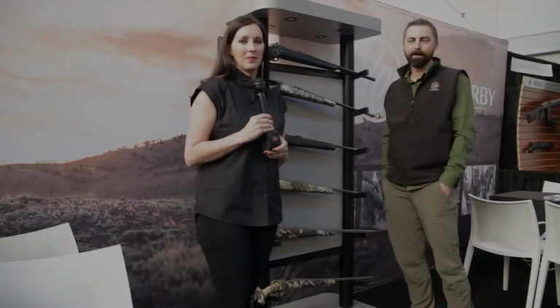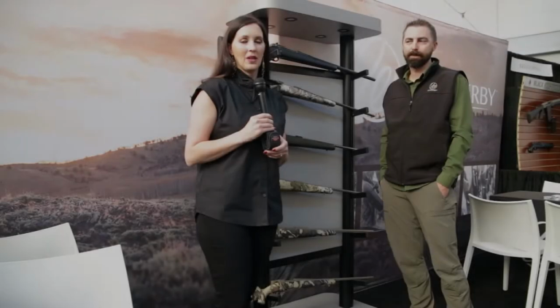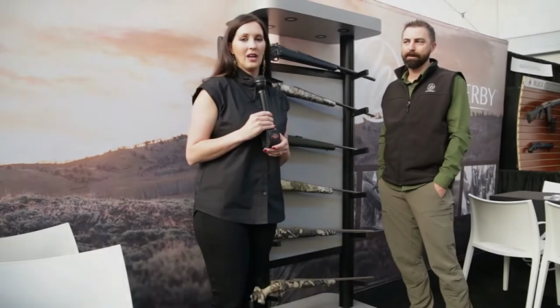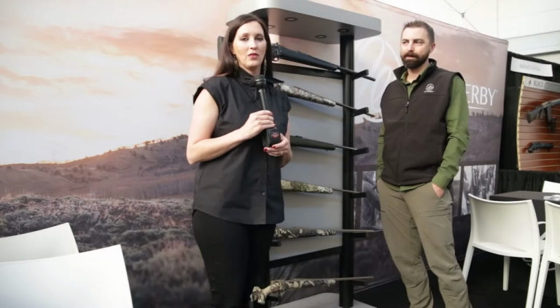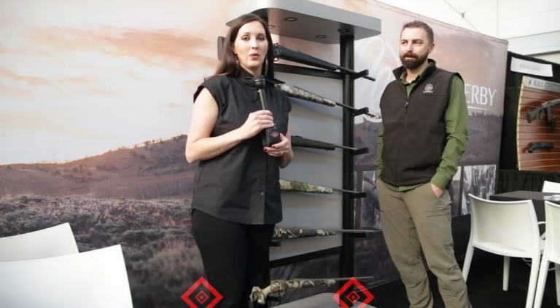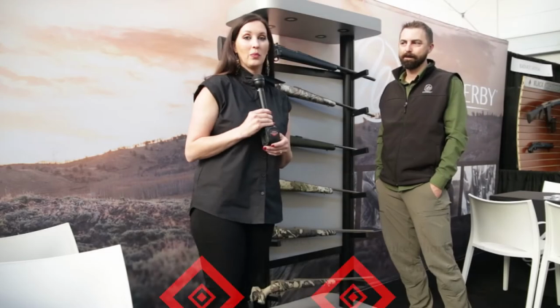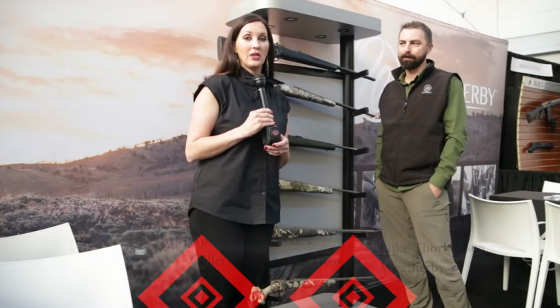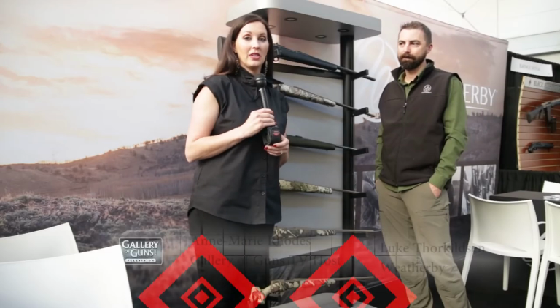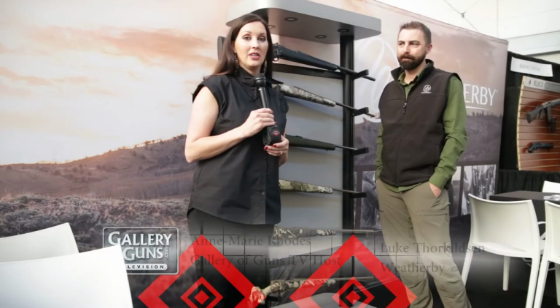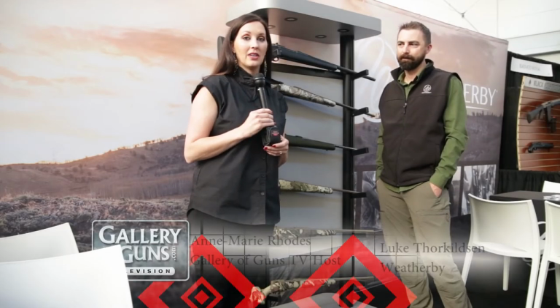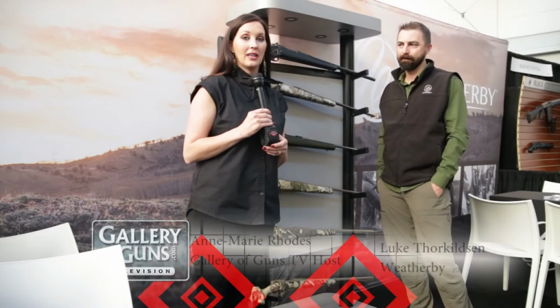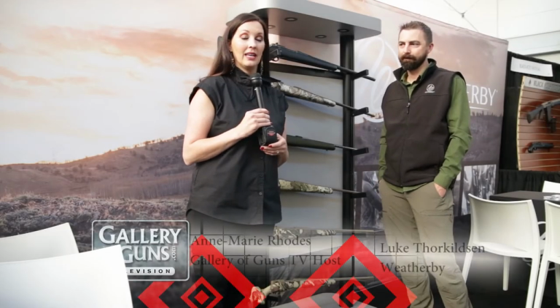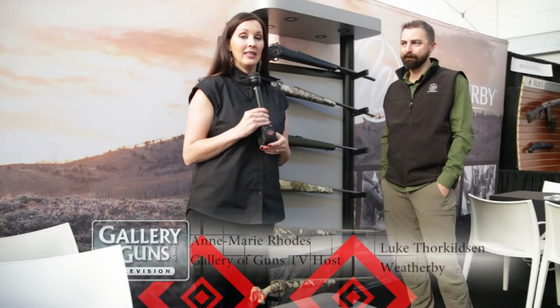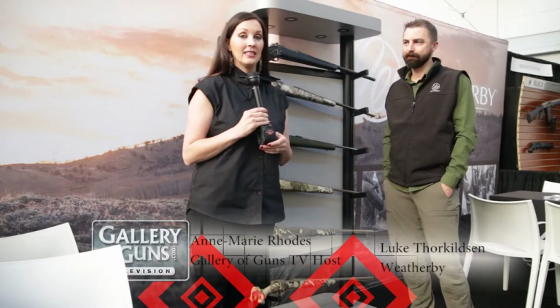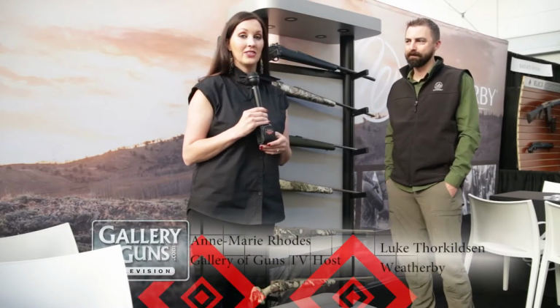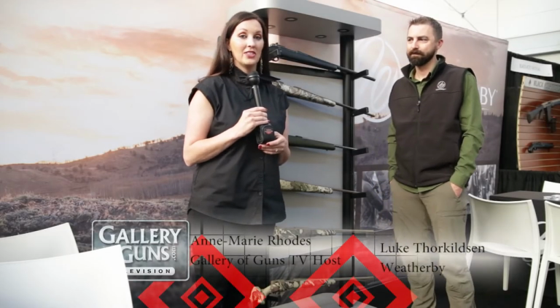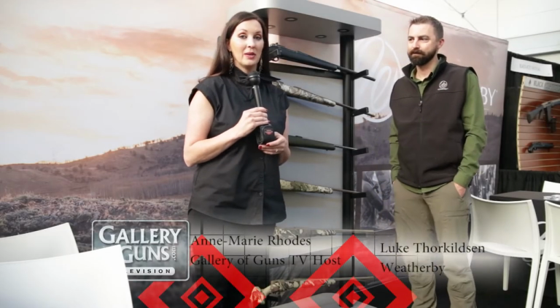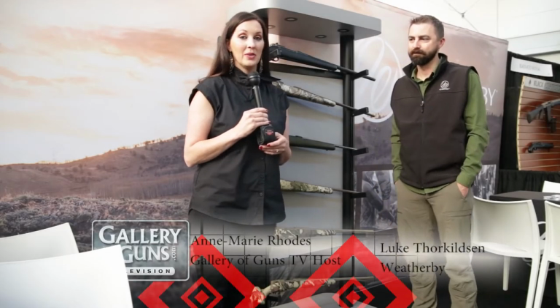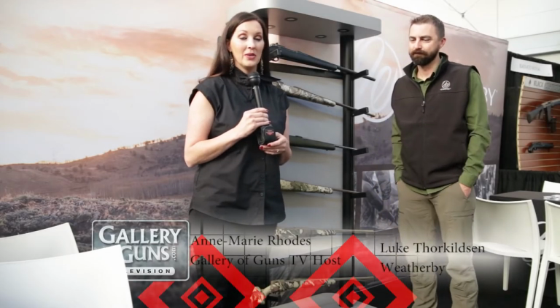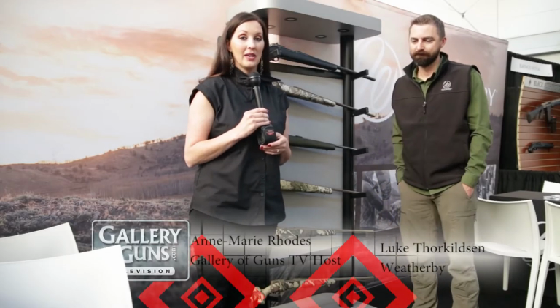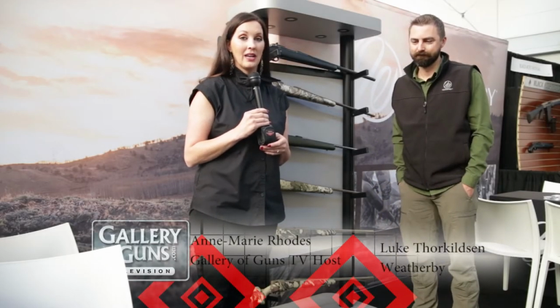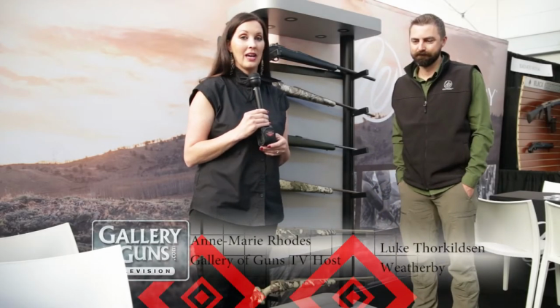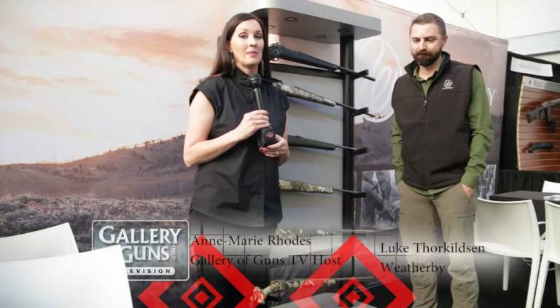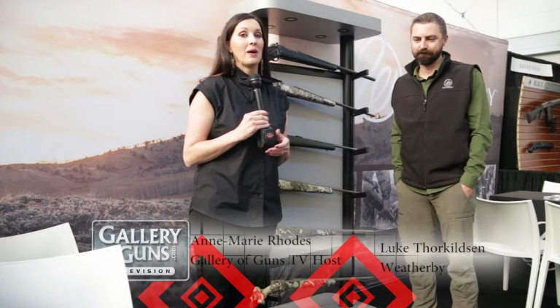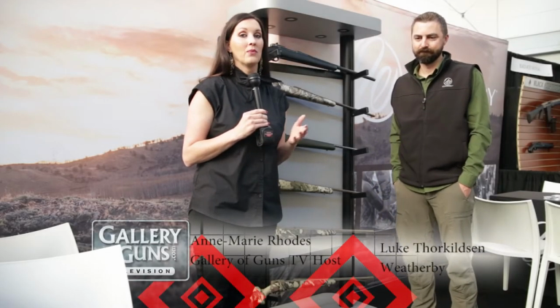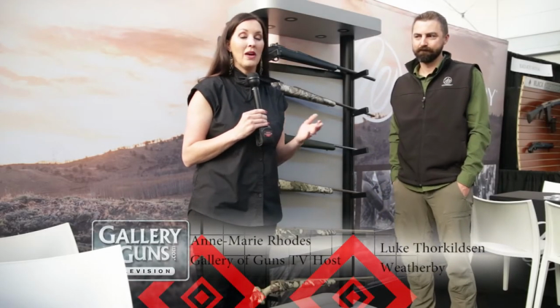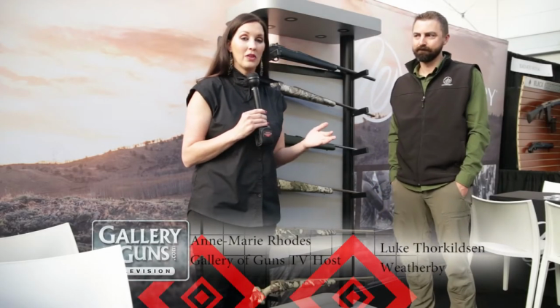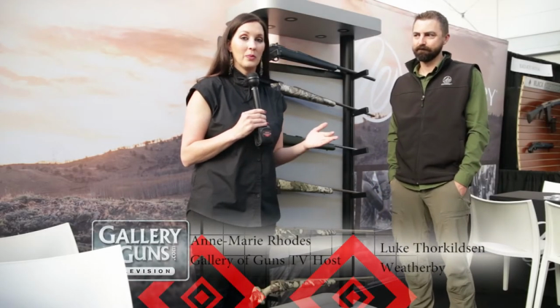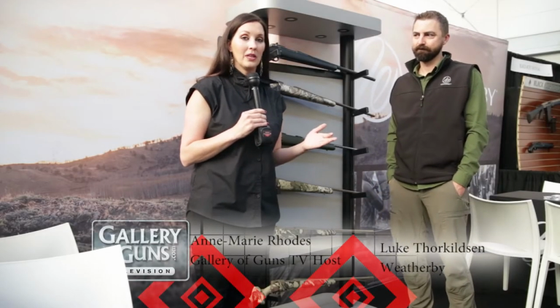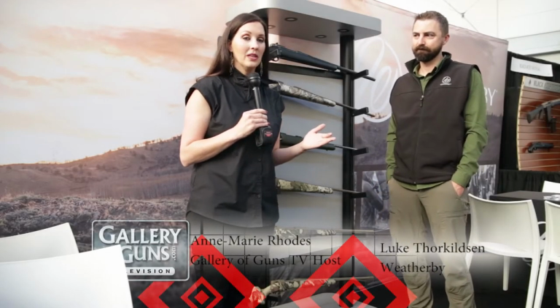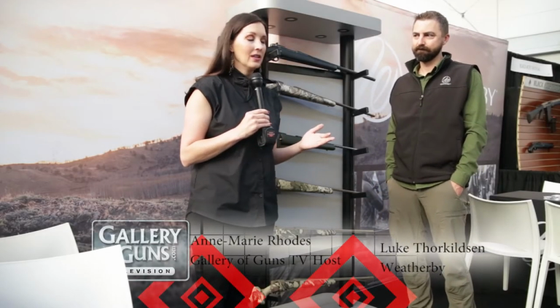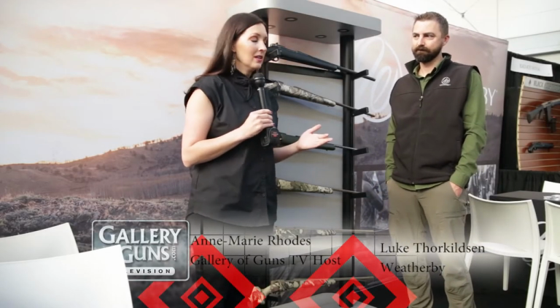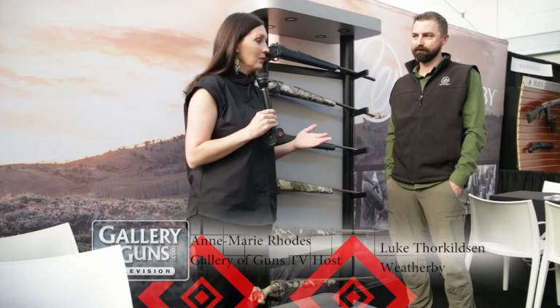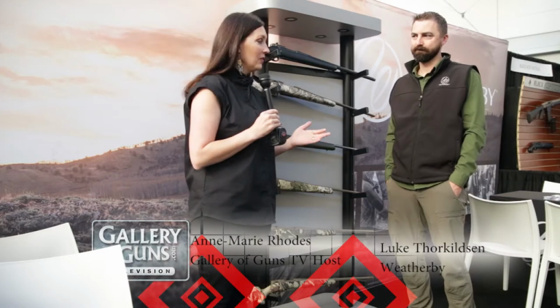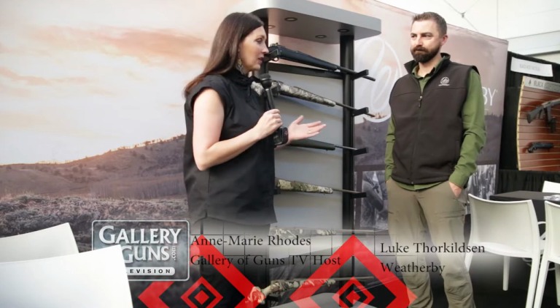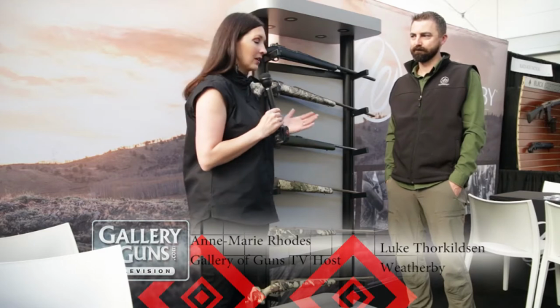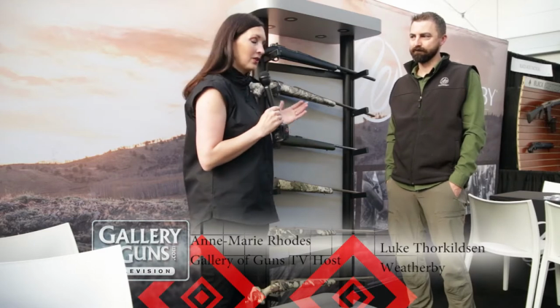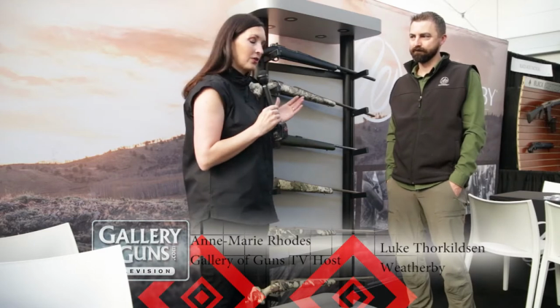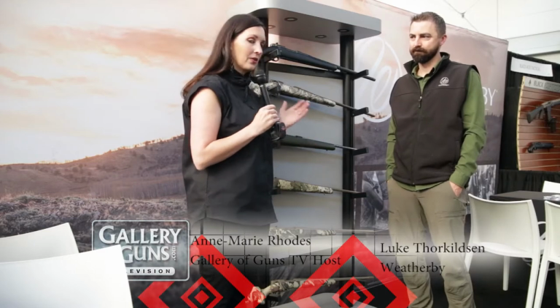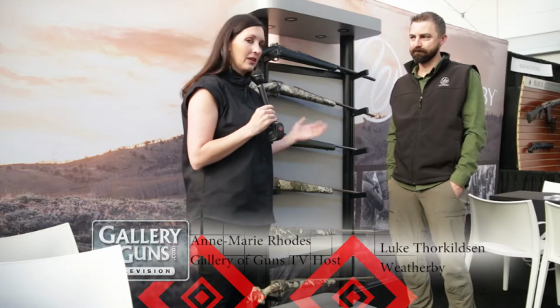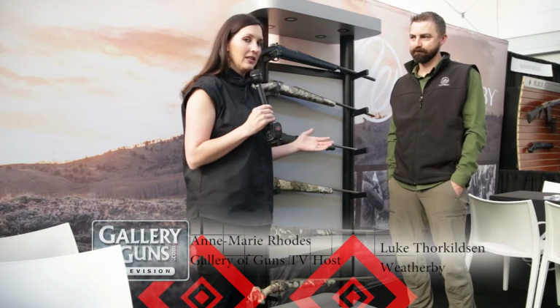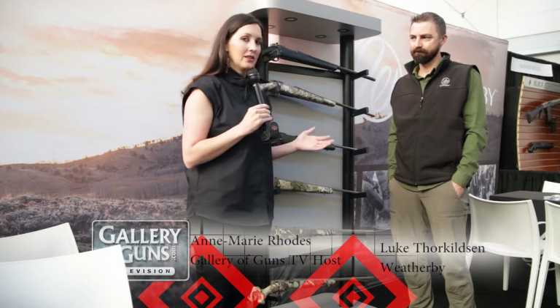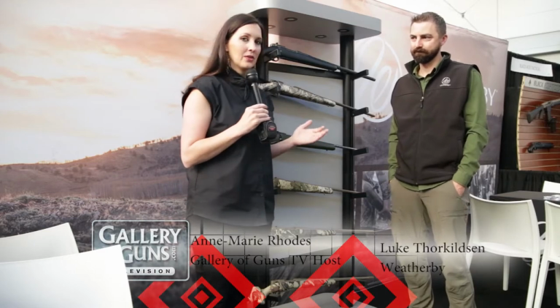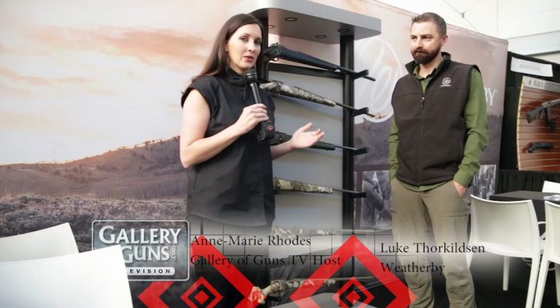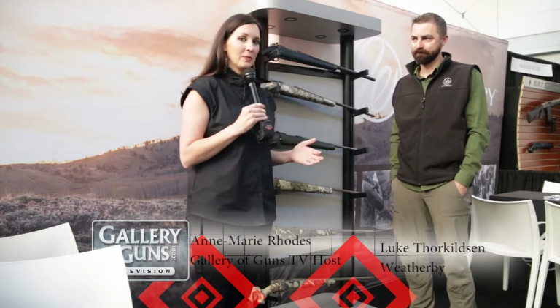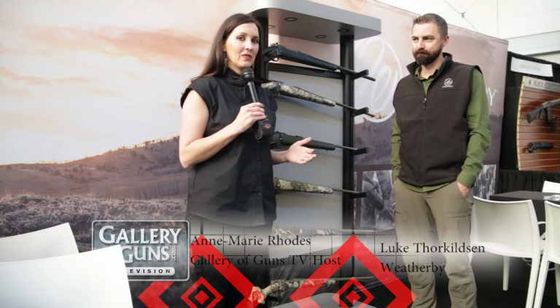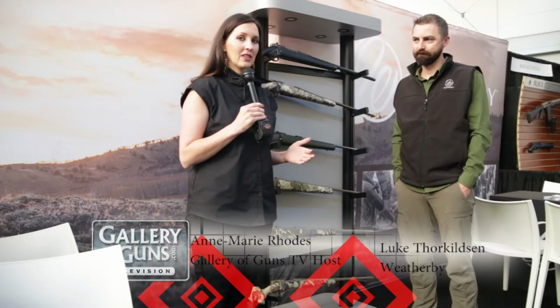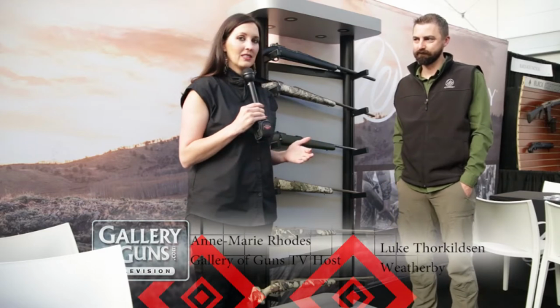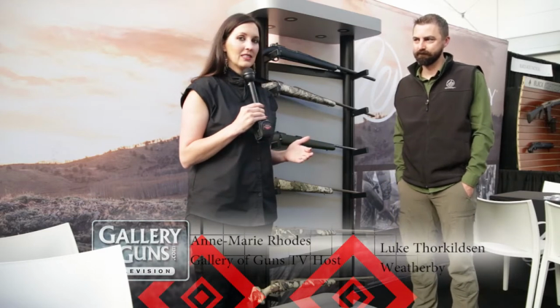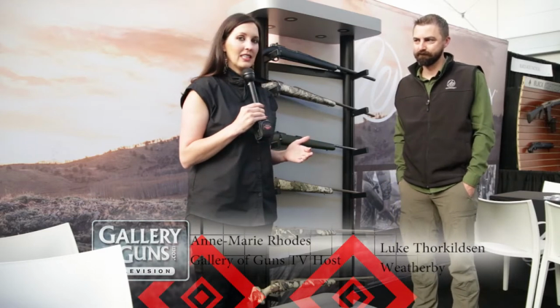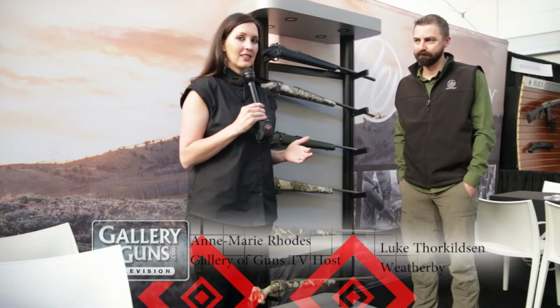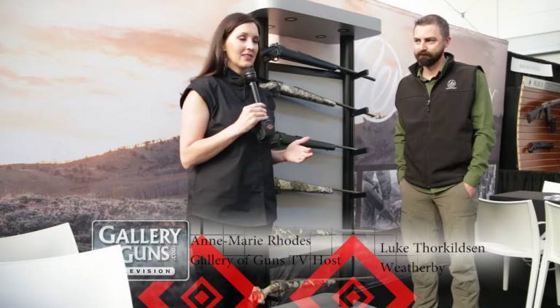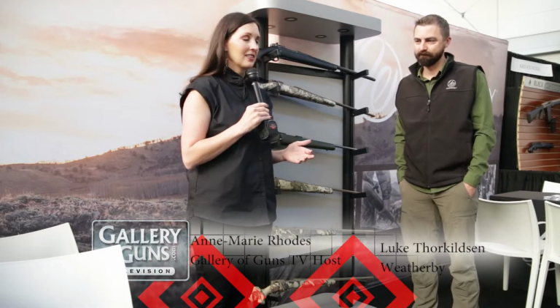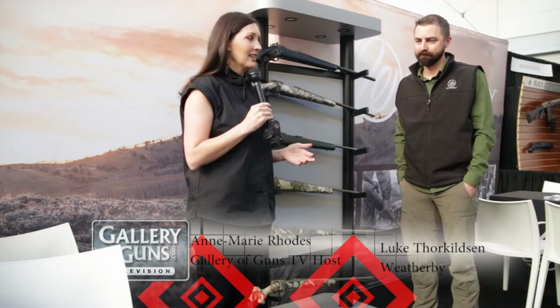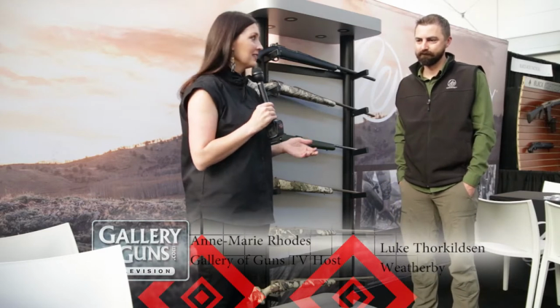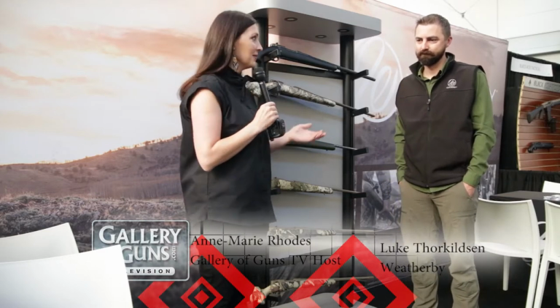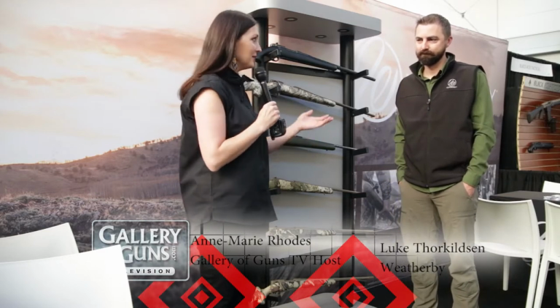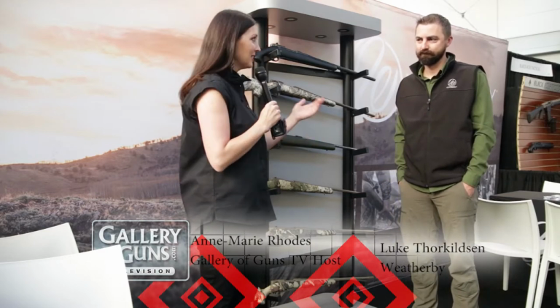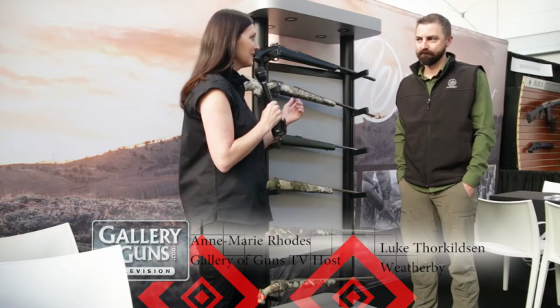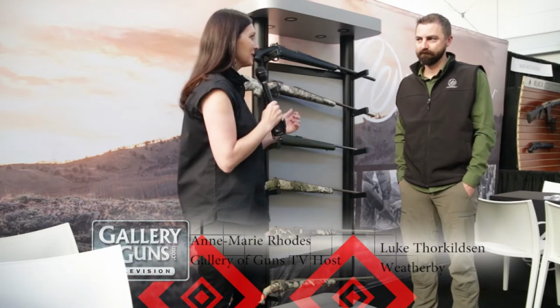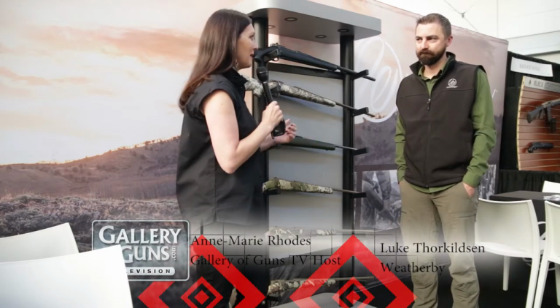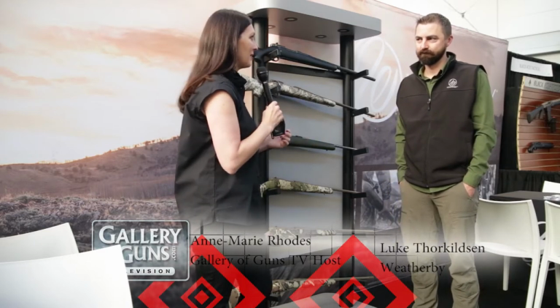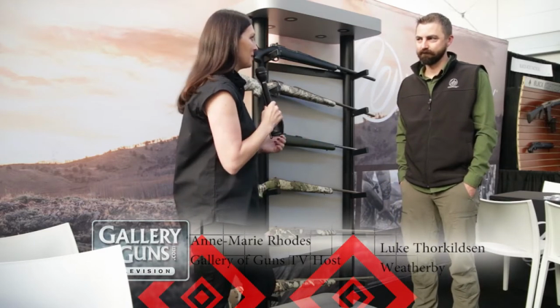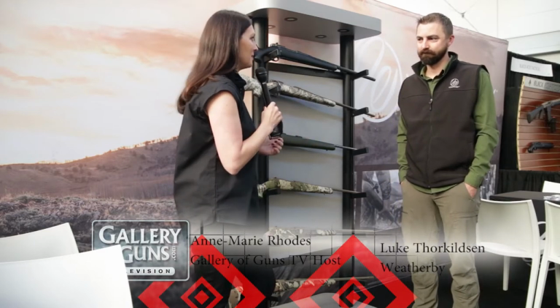Hi everyone, we are here at NASGW and I'm at Weatherby. We've got a great group of guns to take a look at. Luke, tell us about them.